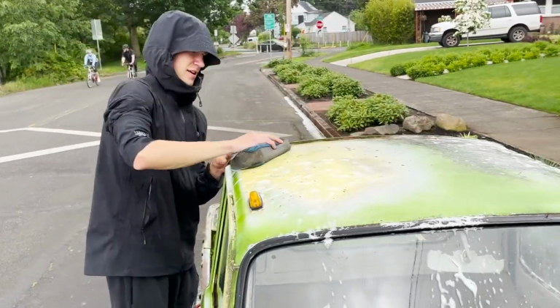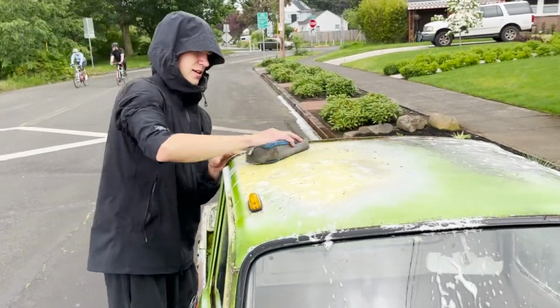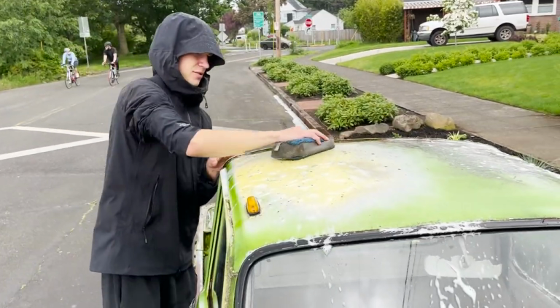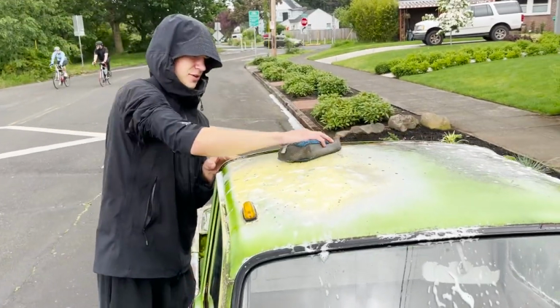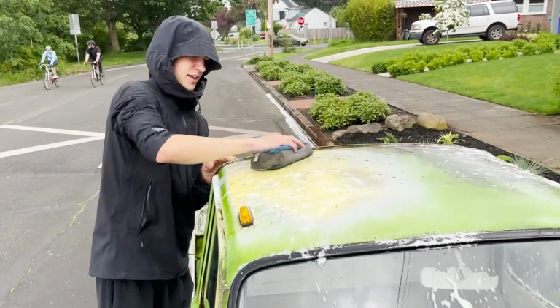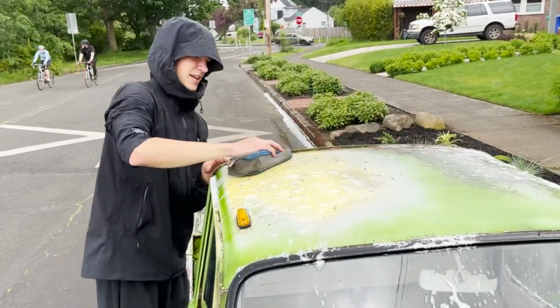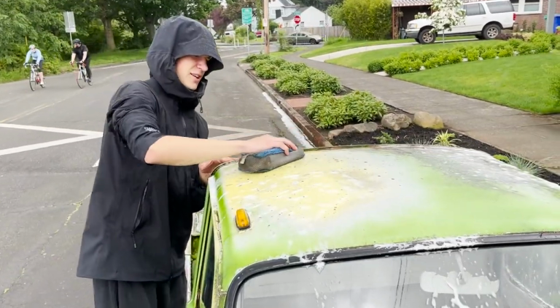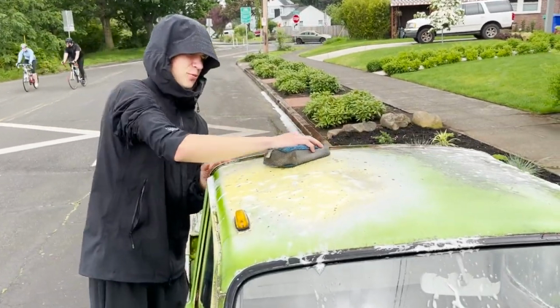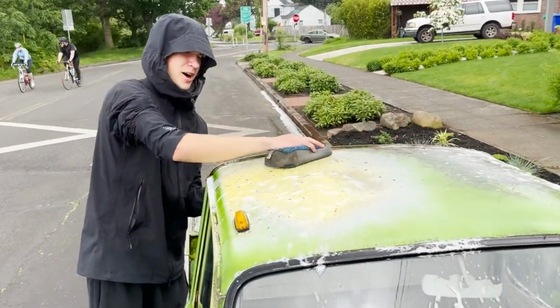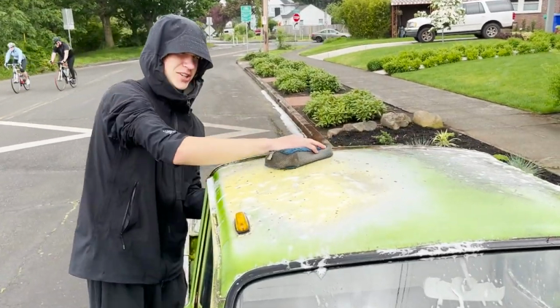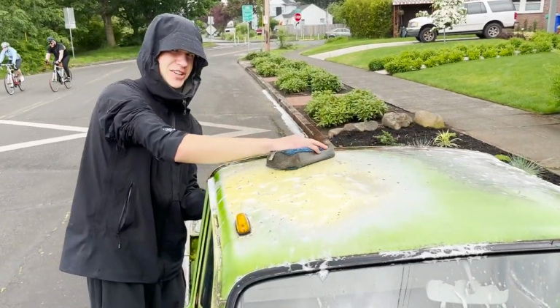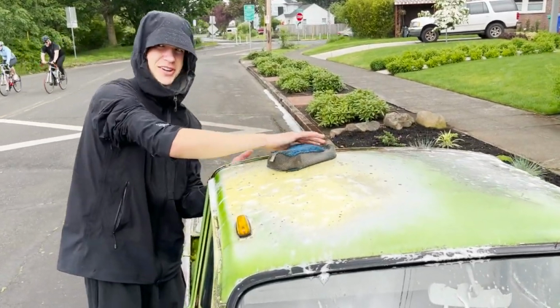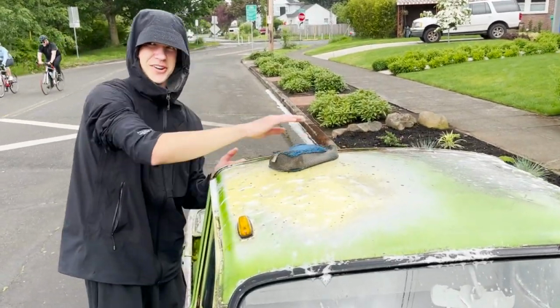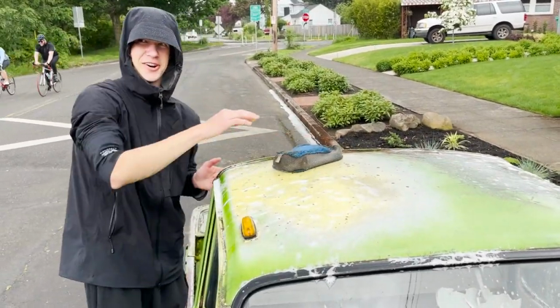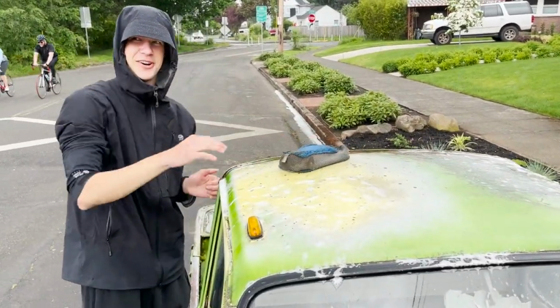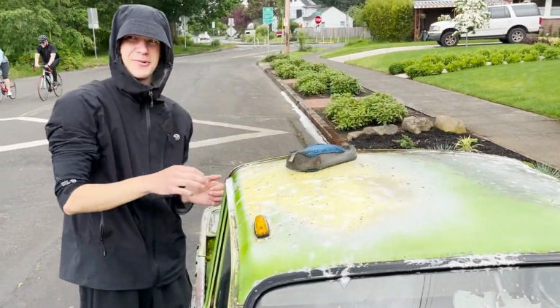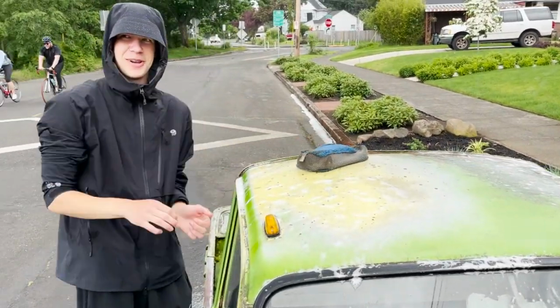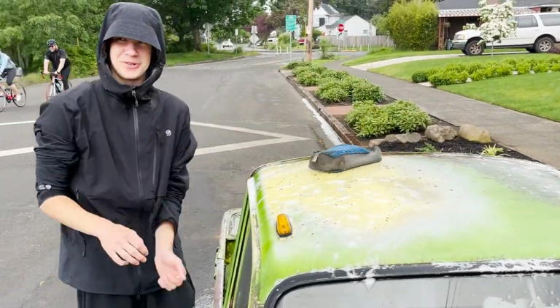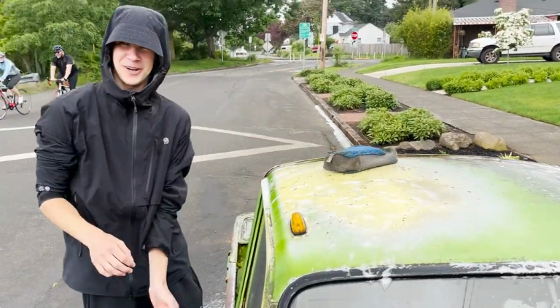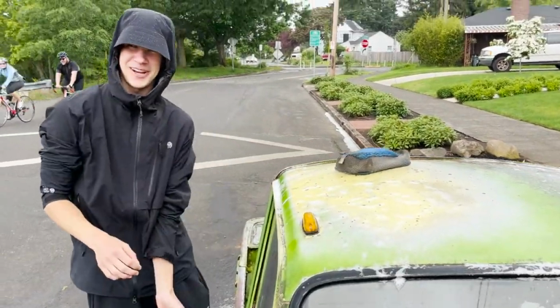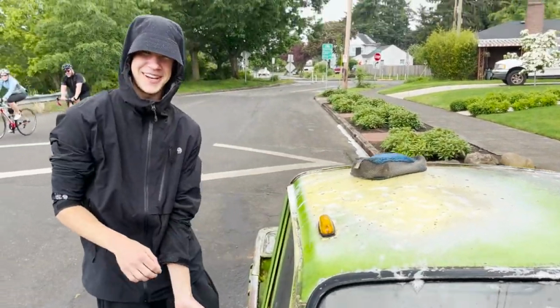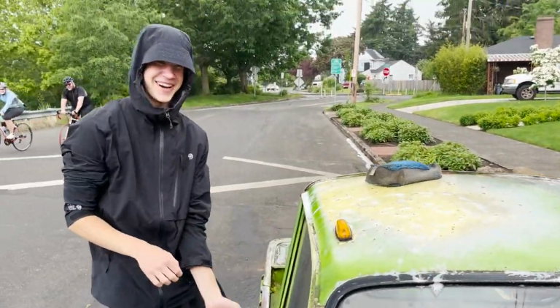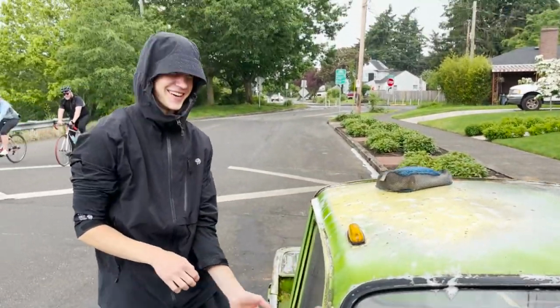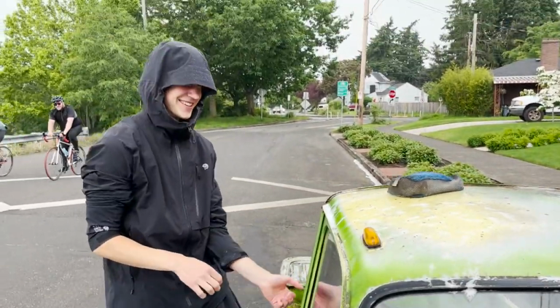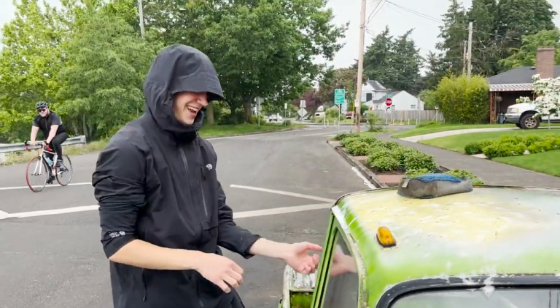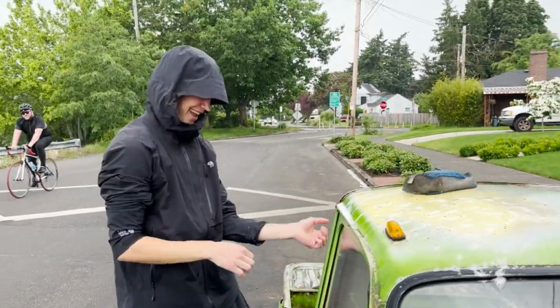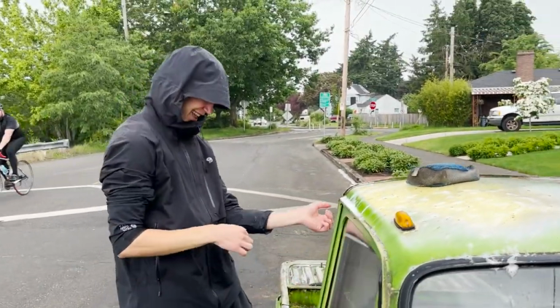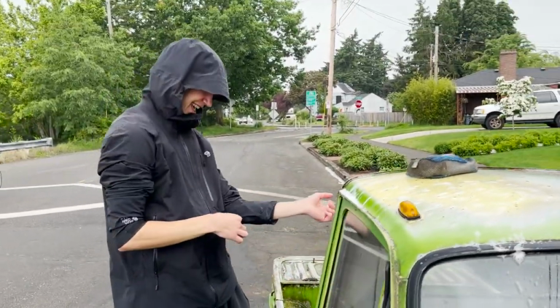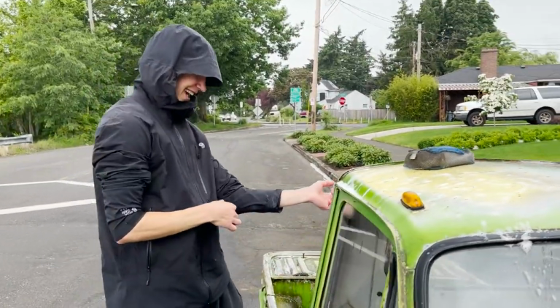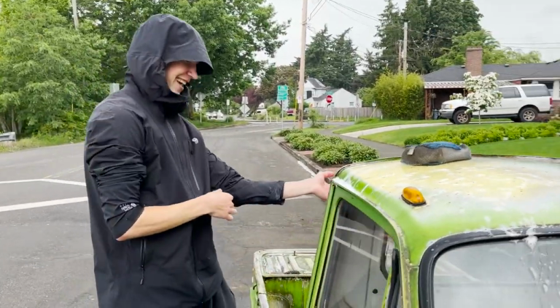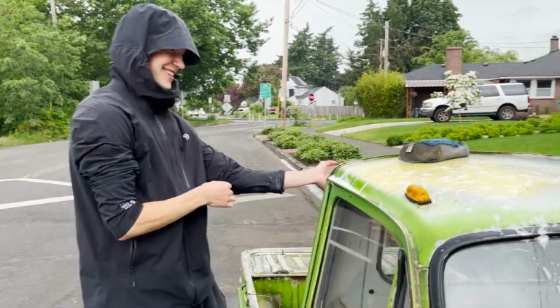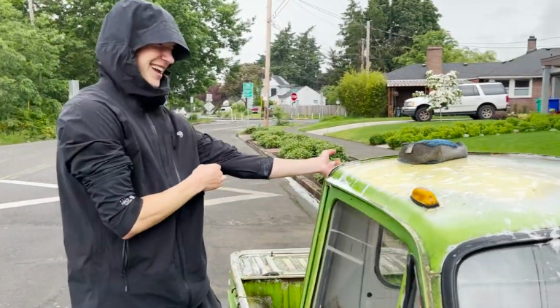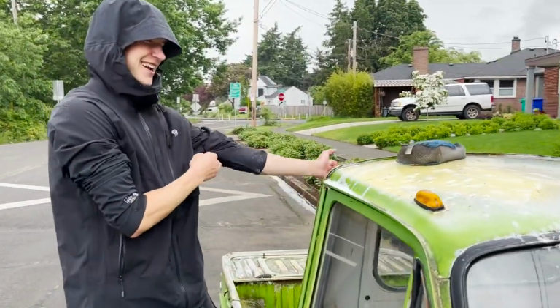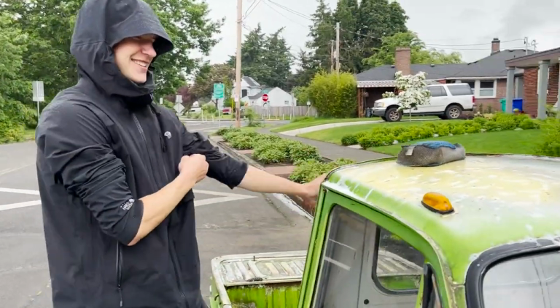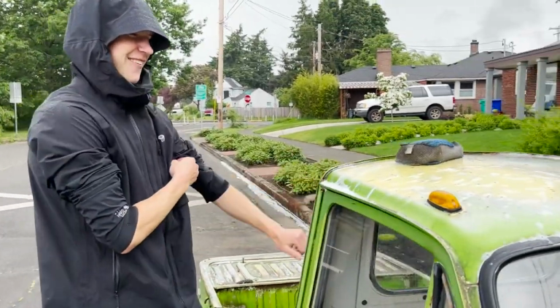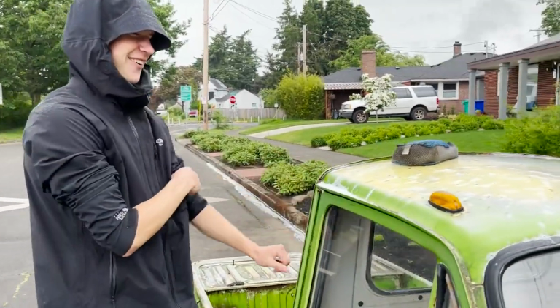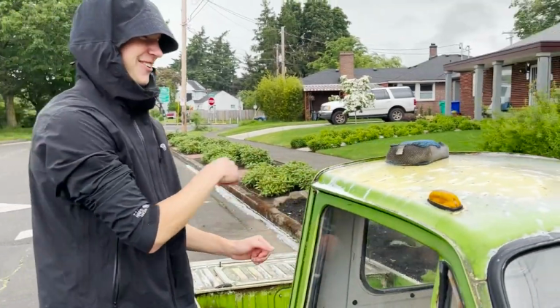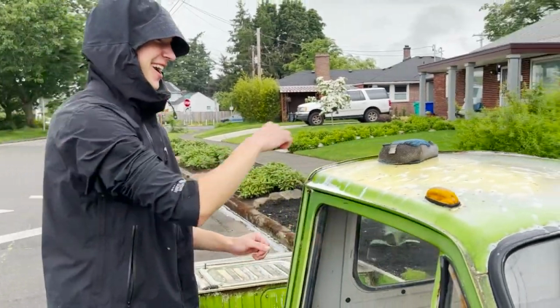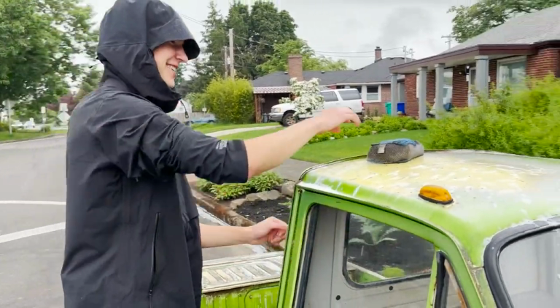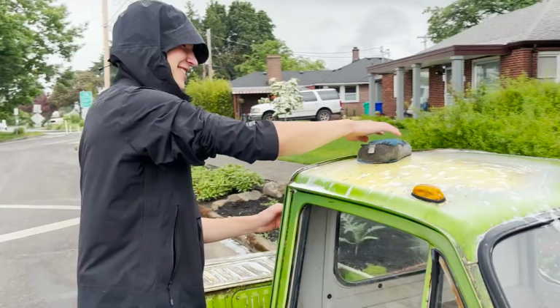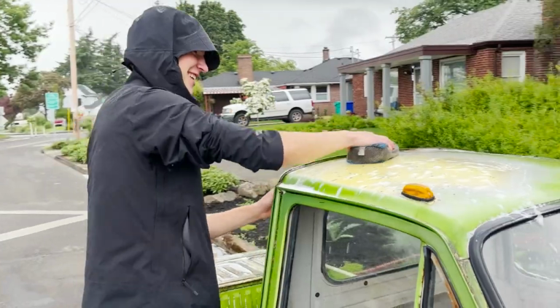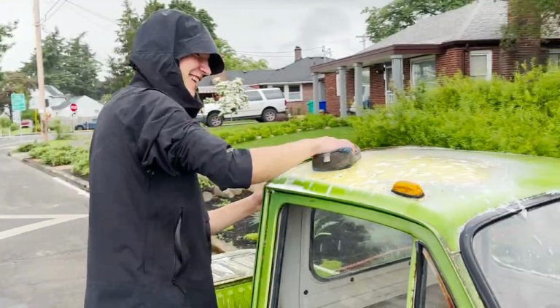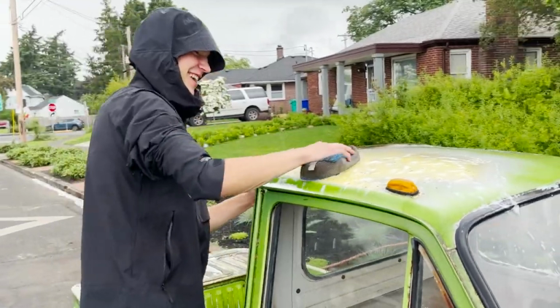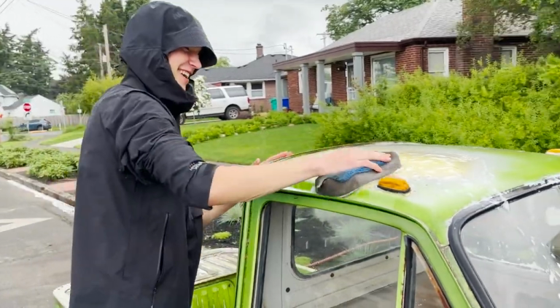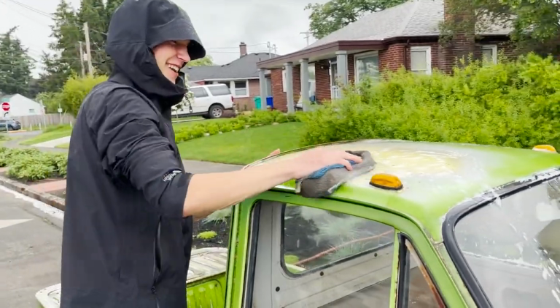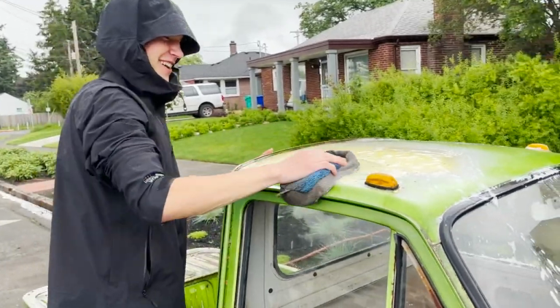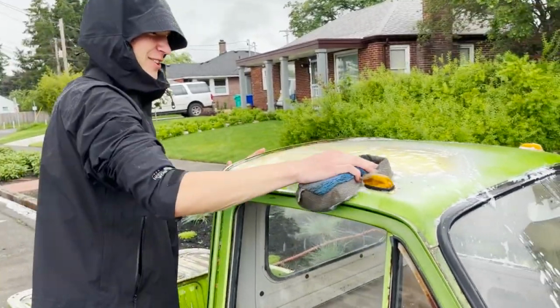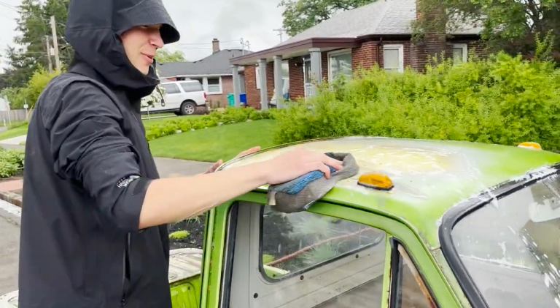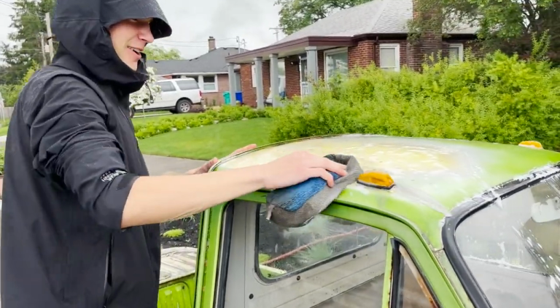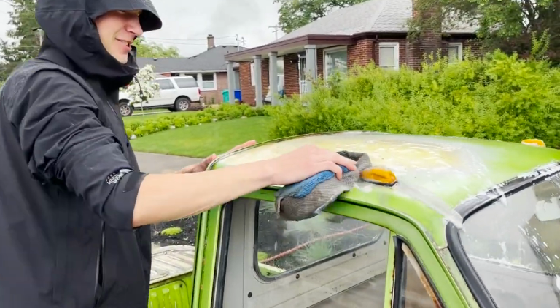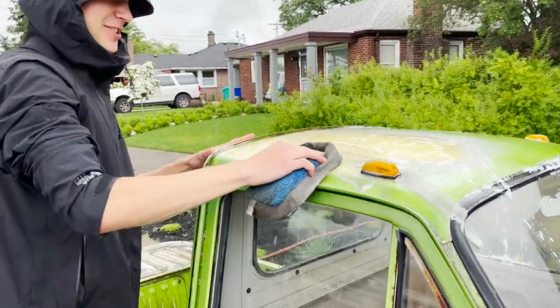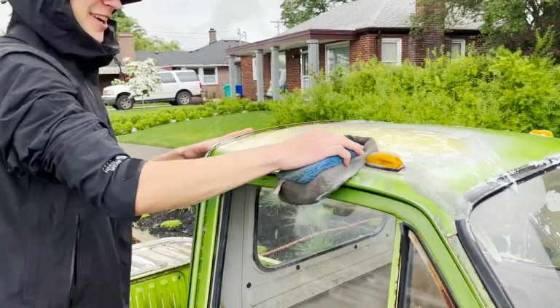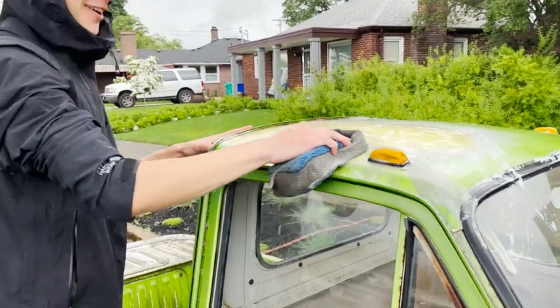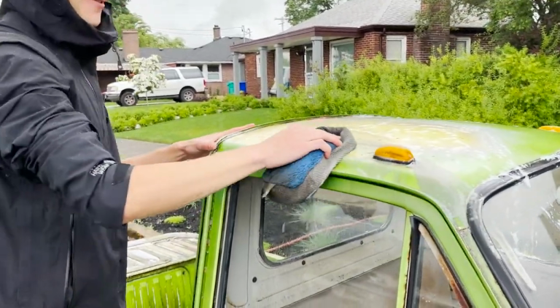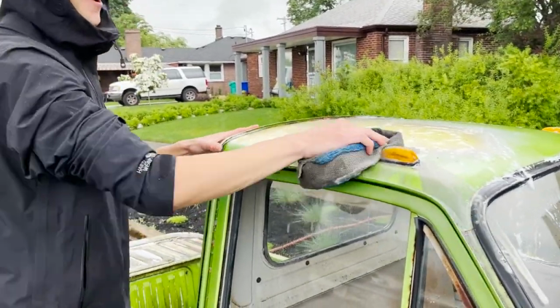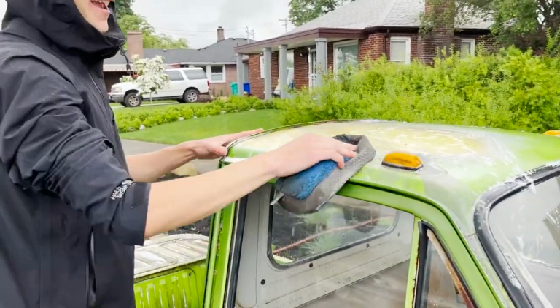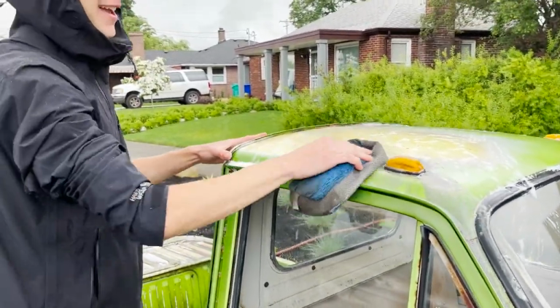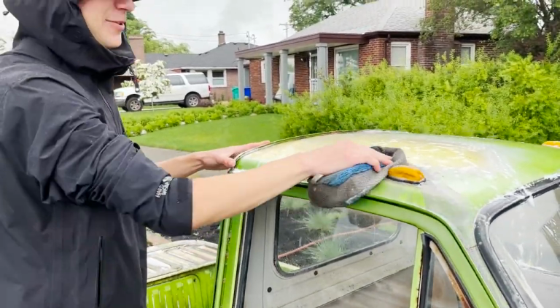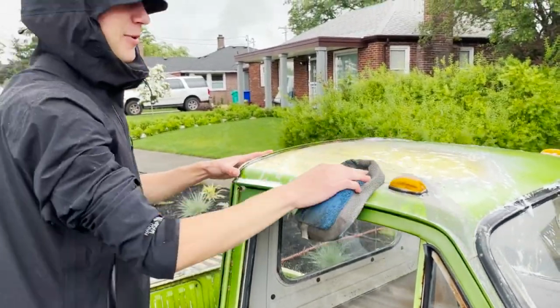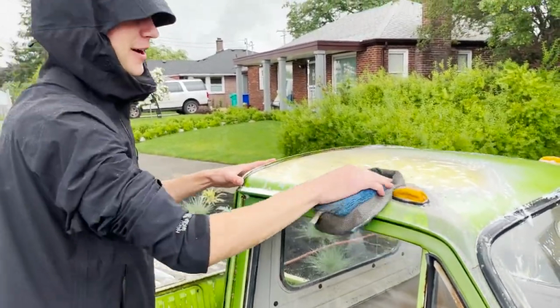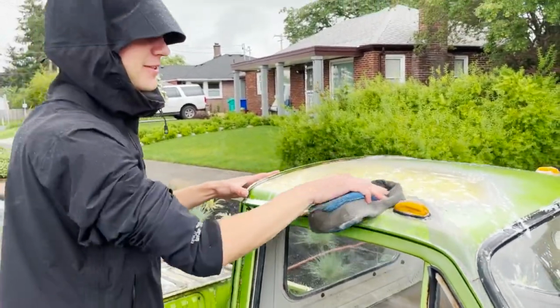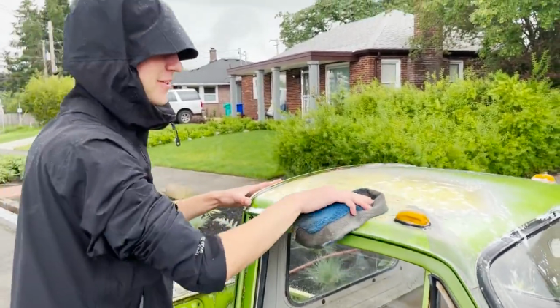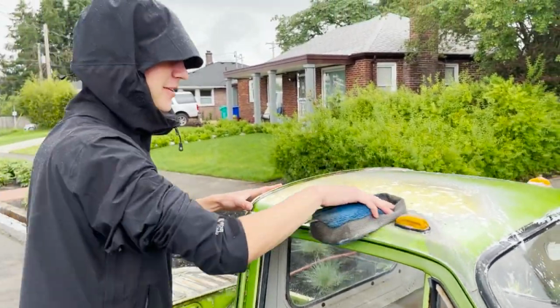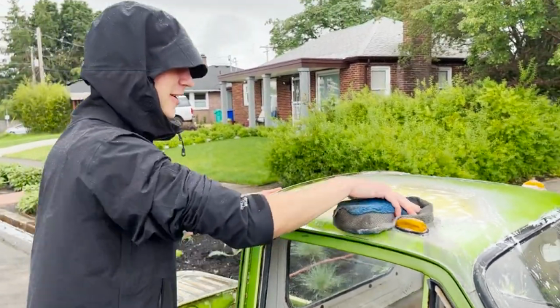Really nice washing a car when it's raining out — it's like a double wash. You wash yourself and you wash the car.